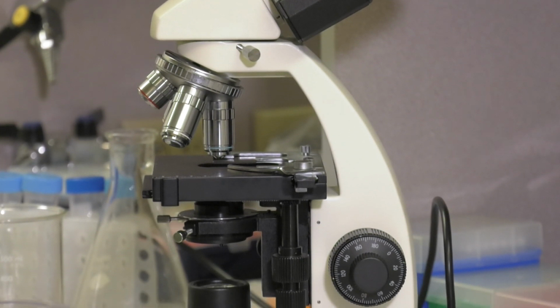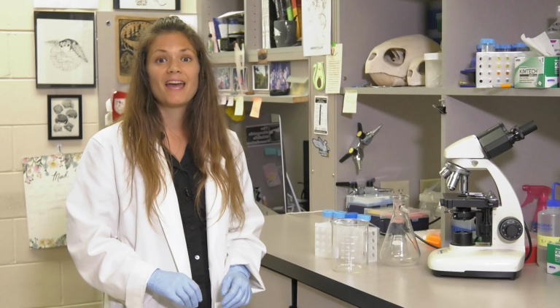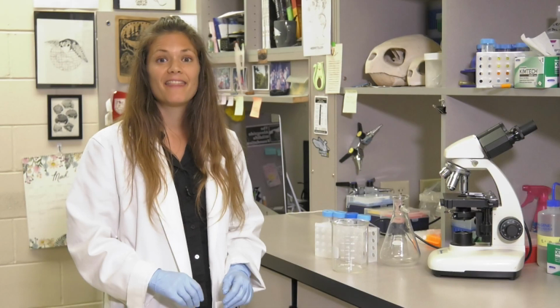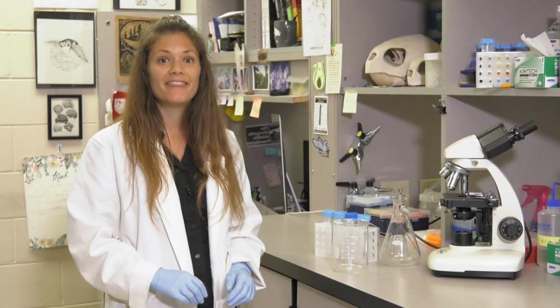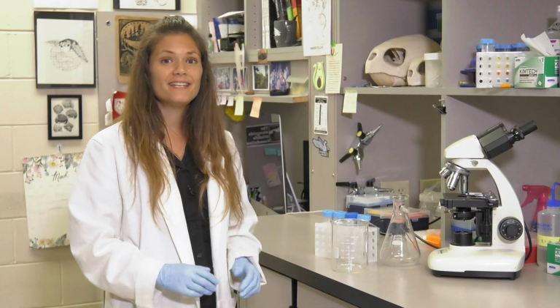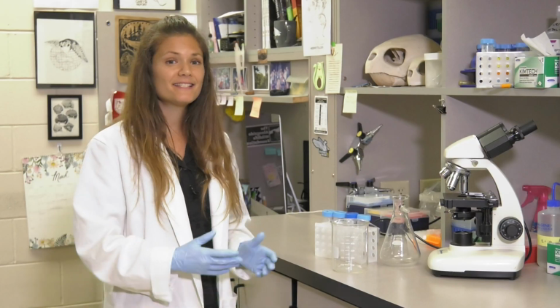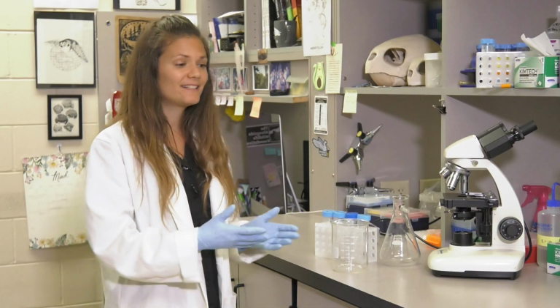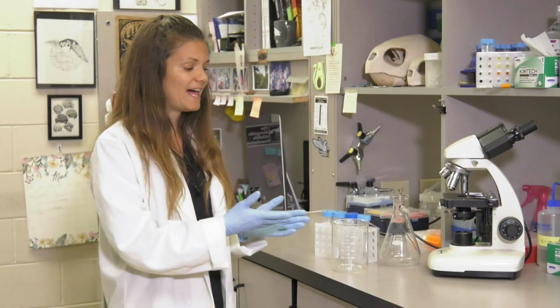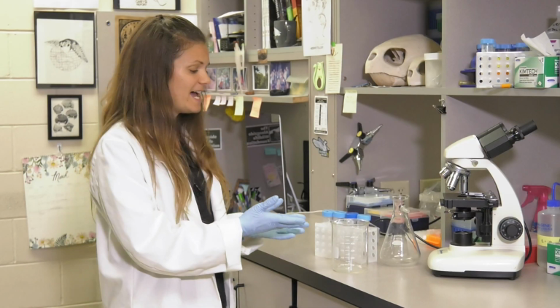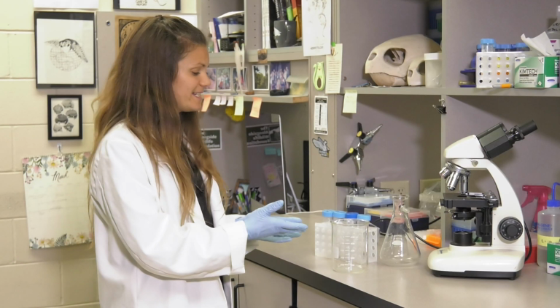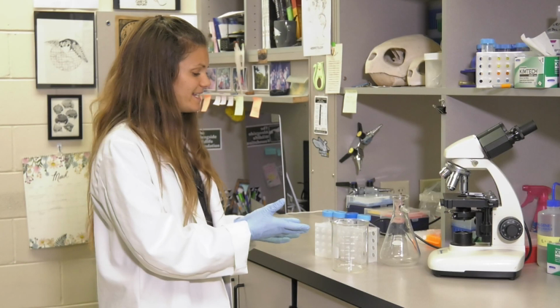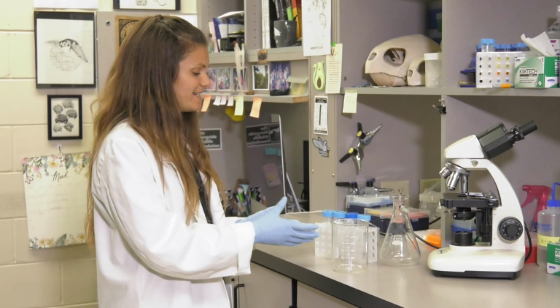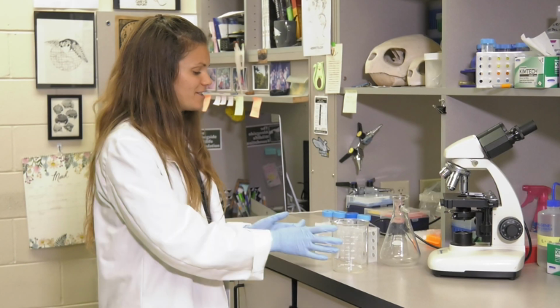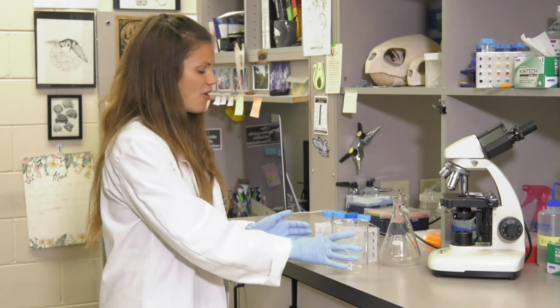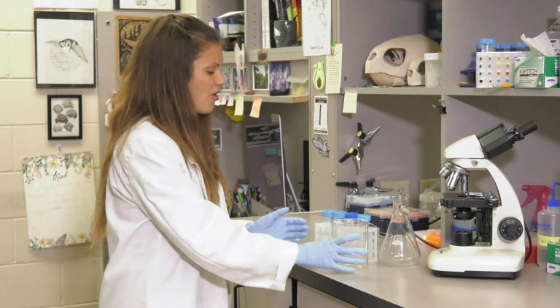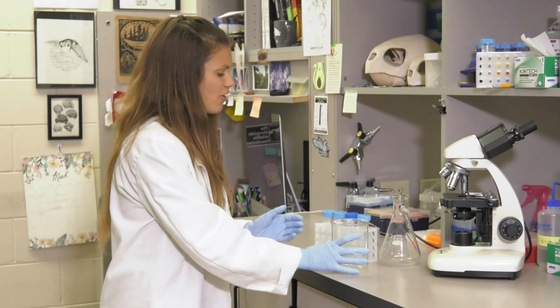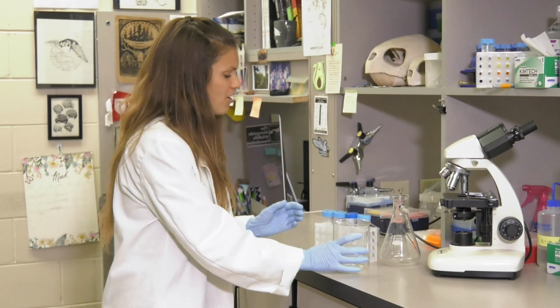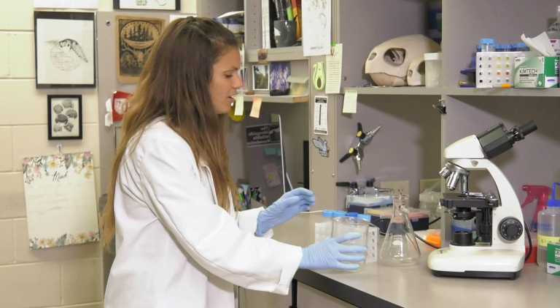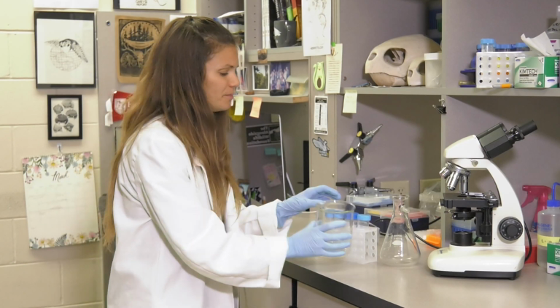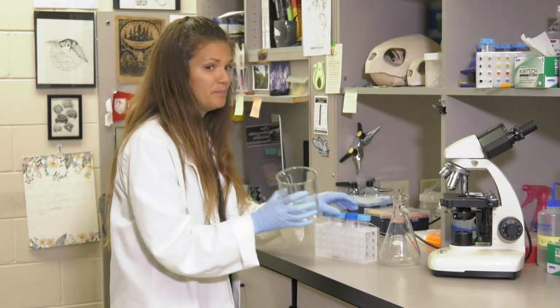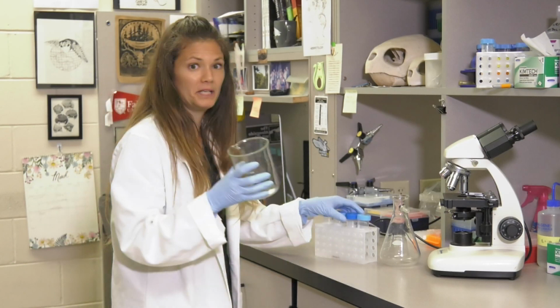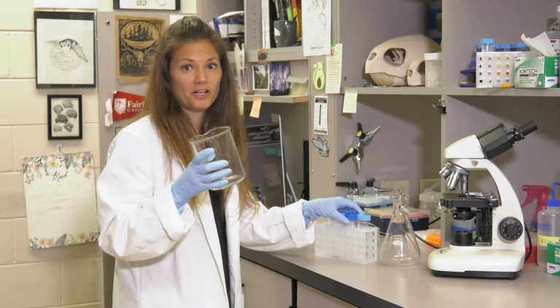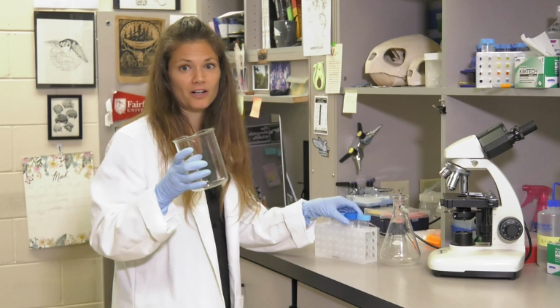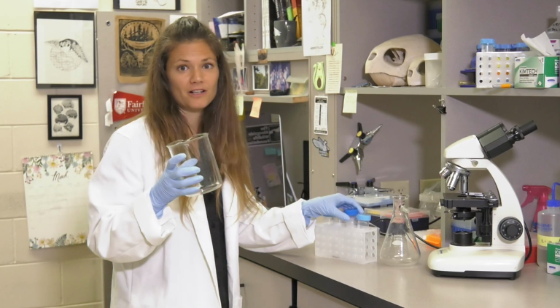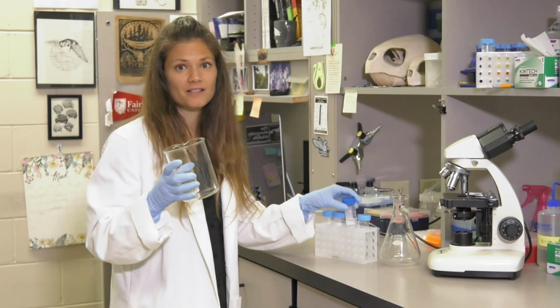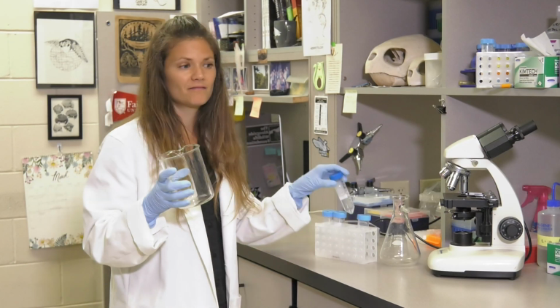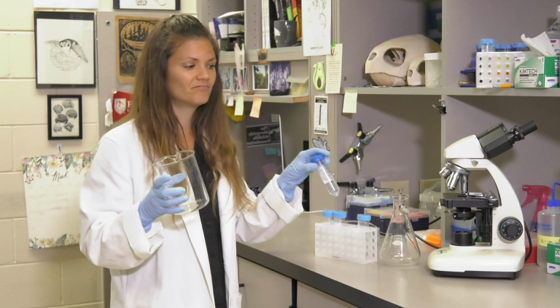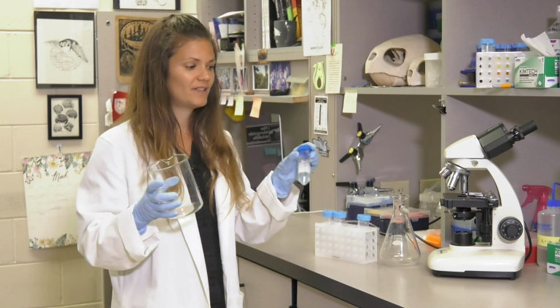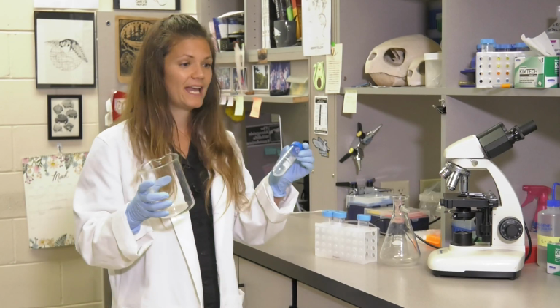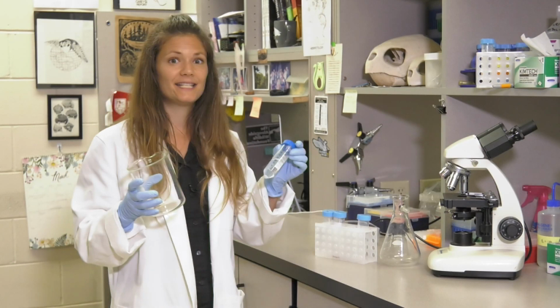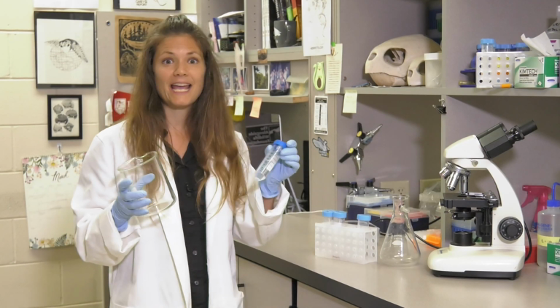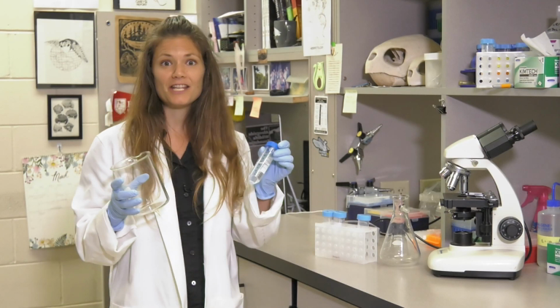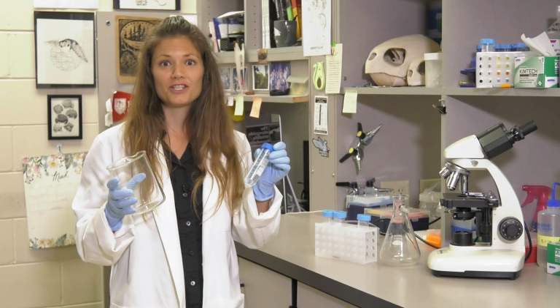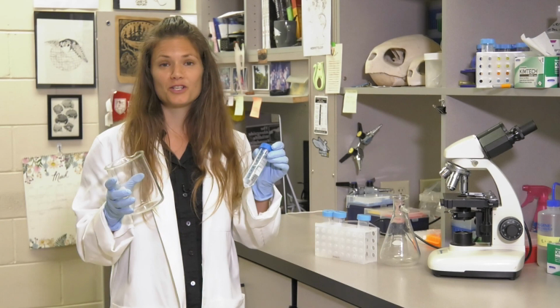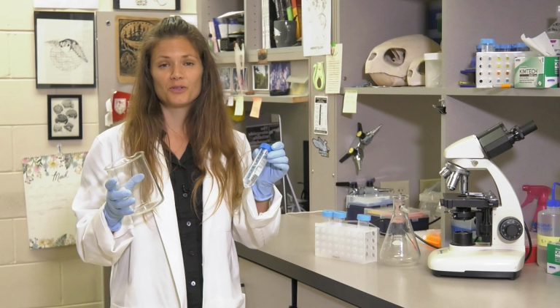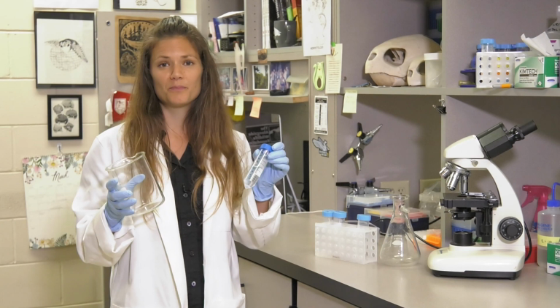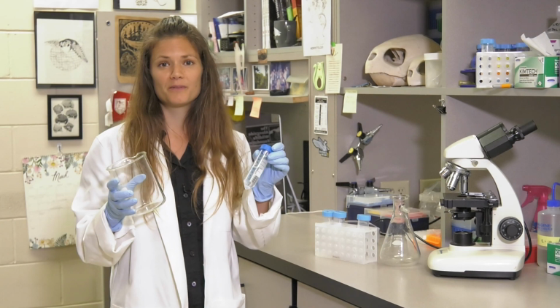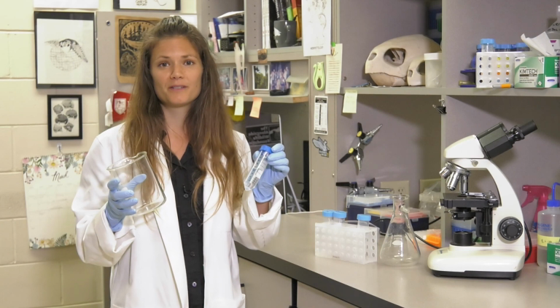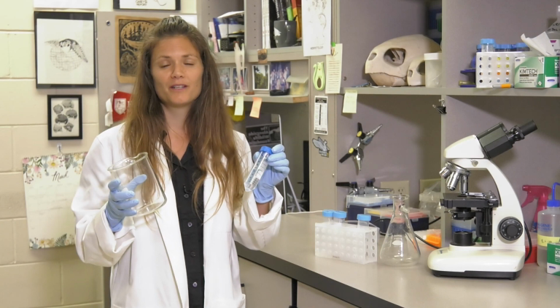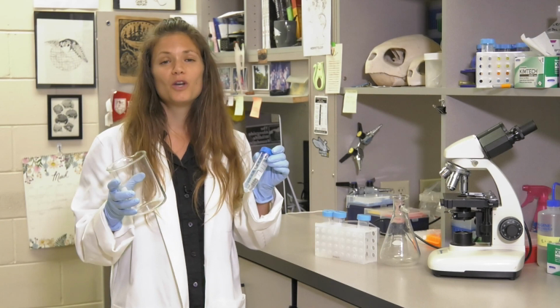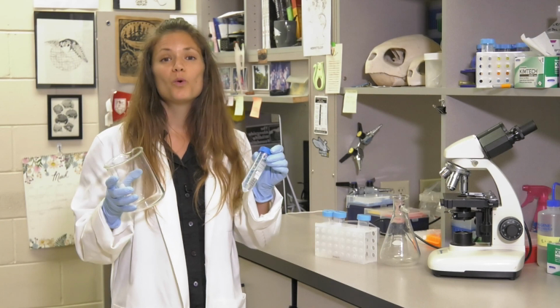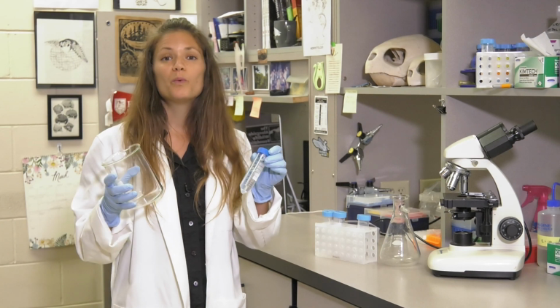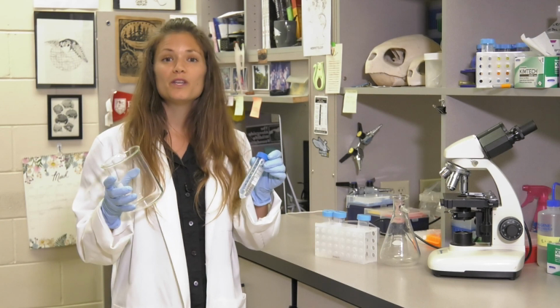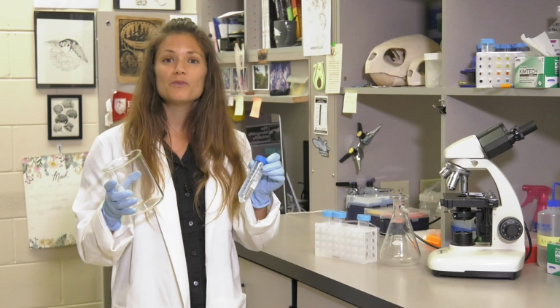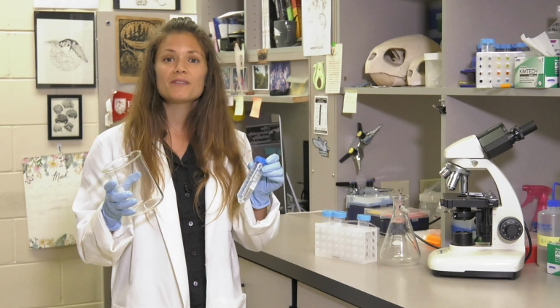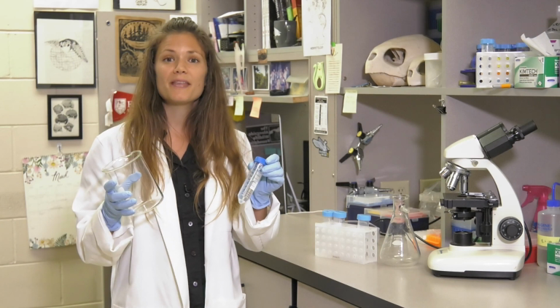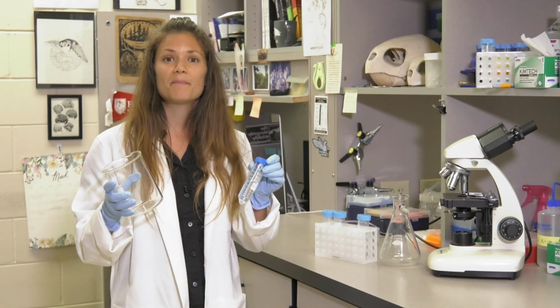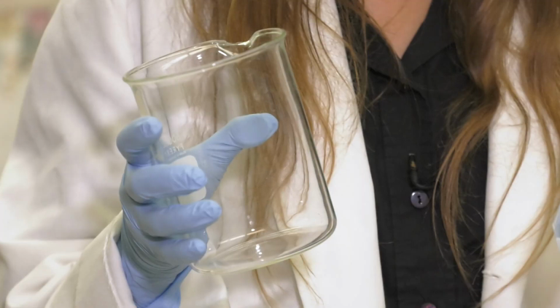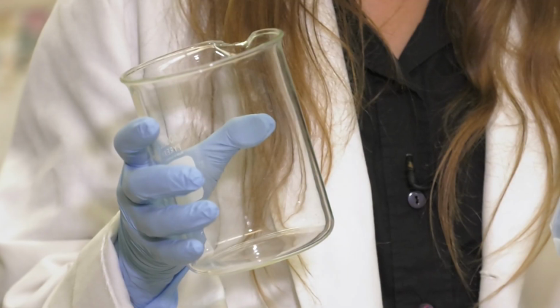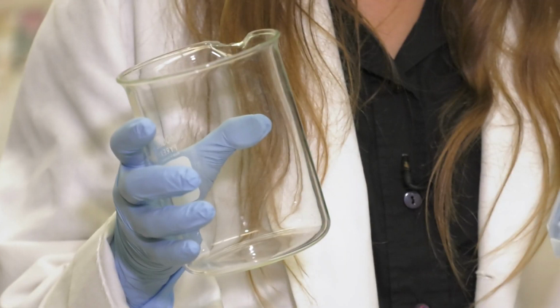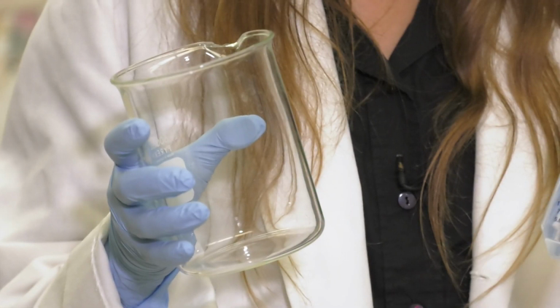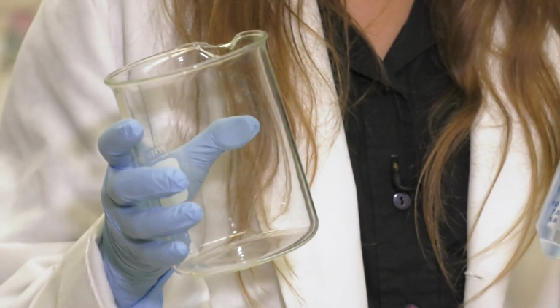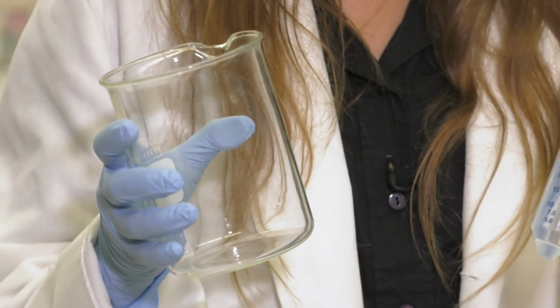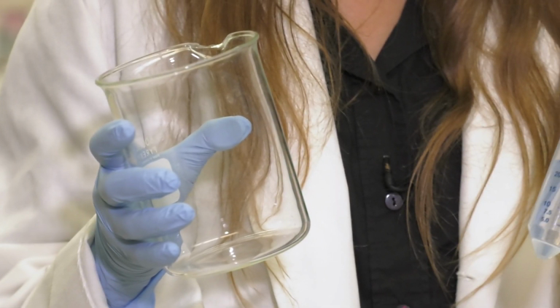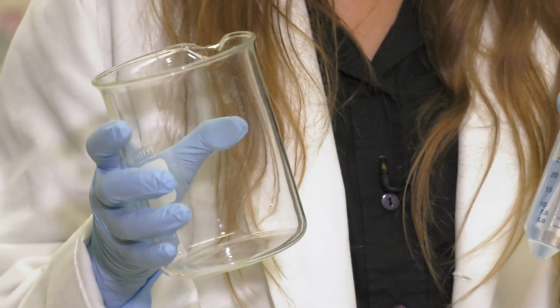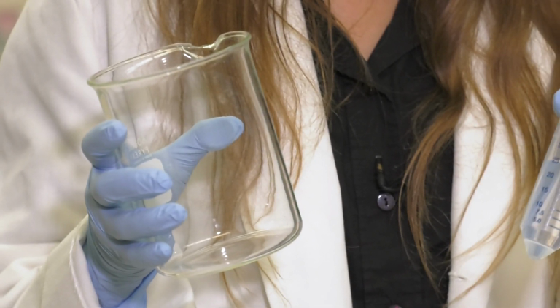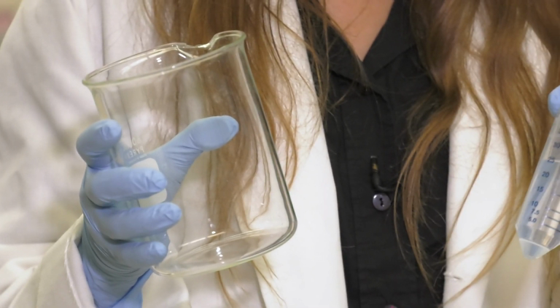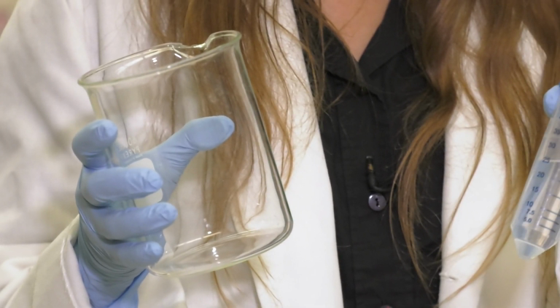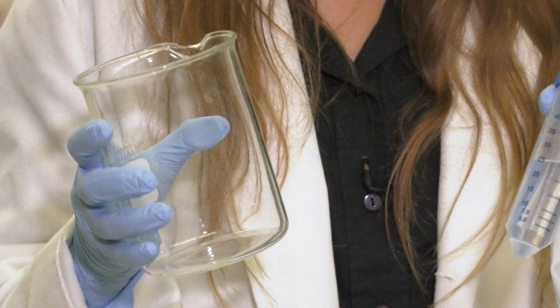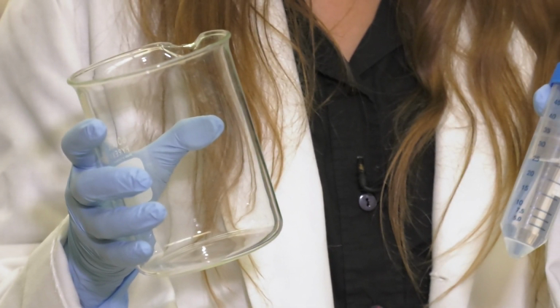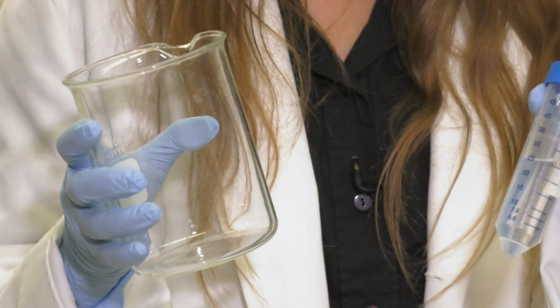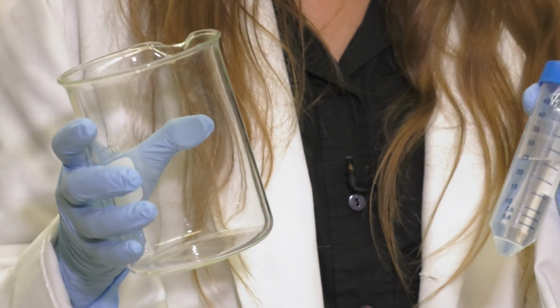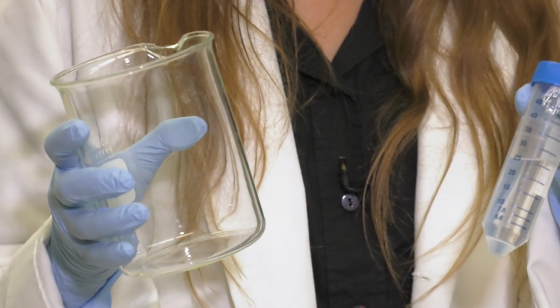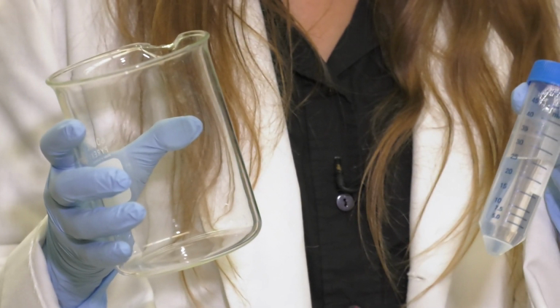These glasses are called beakers and test tubes. We use them to mix and measure liquids.